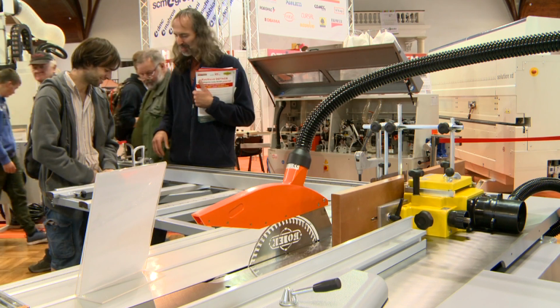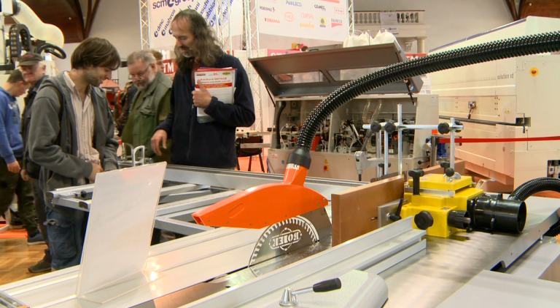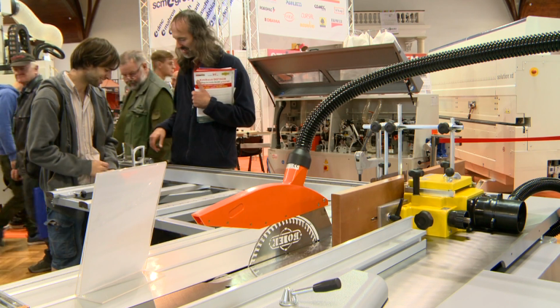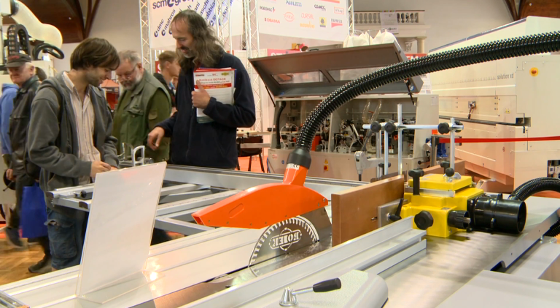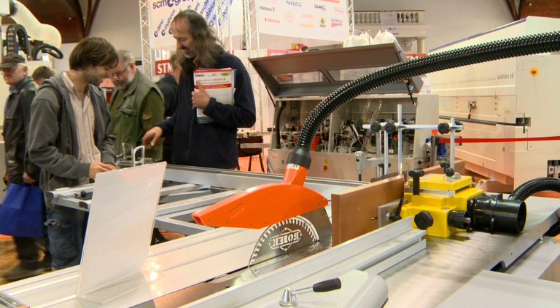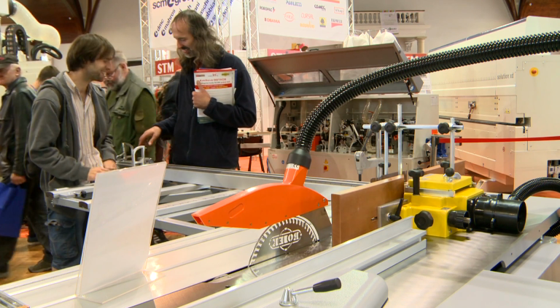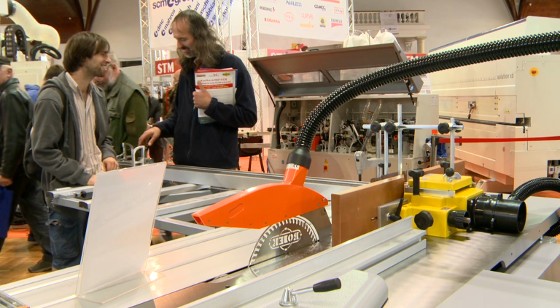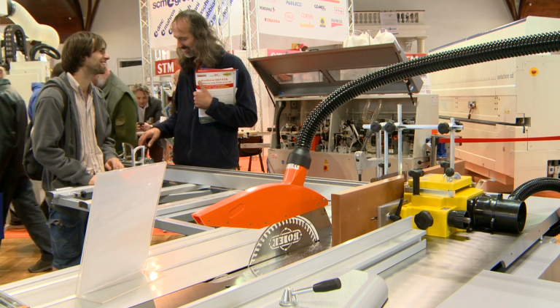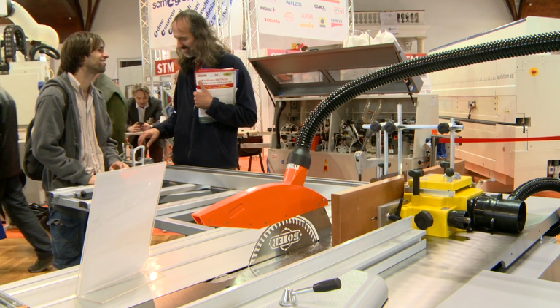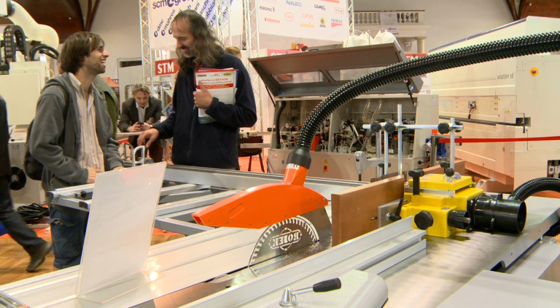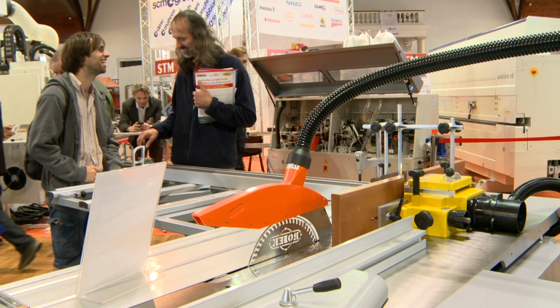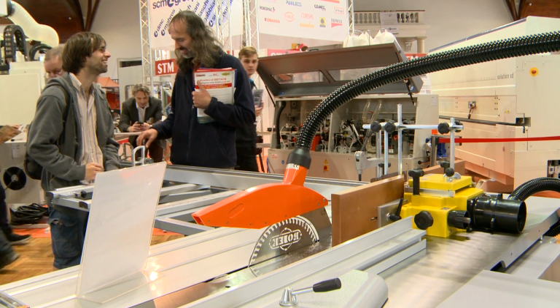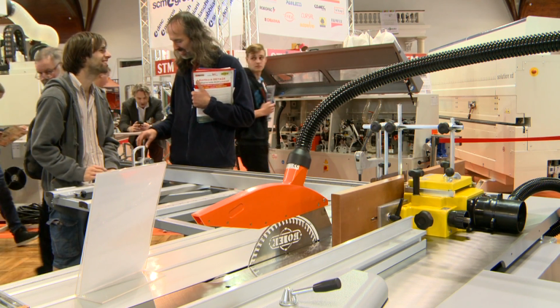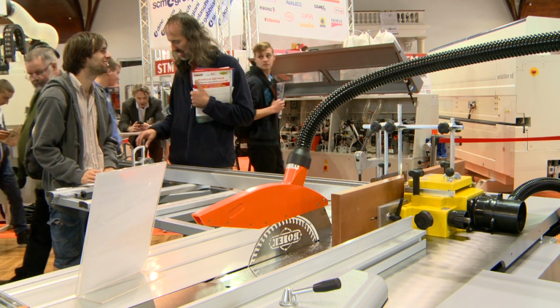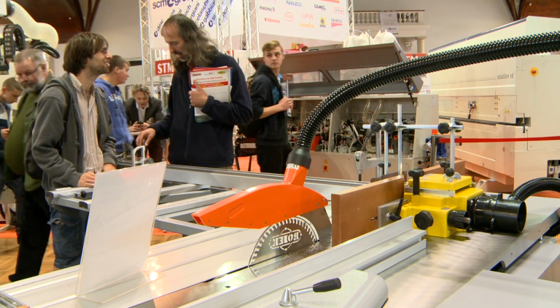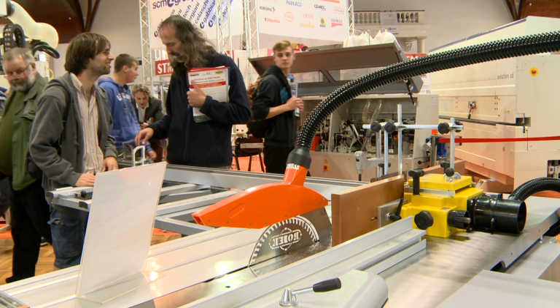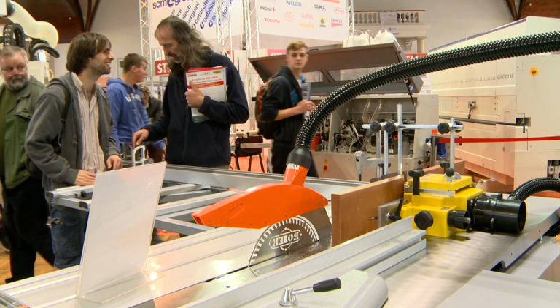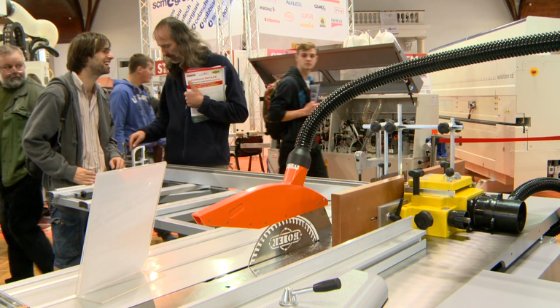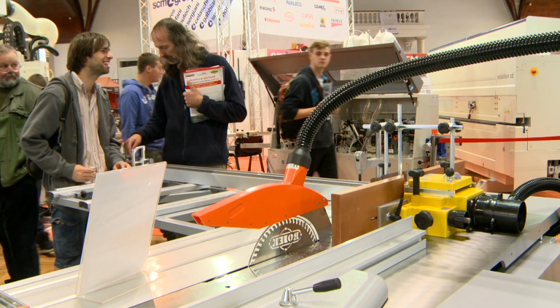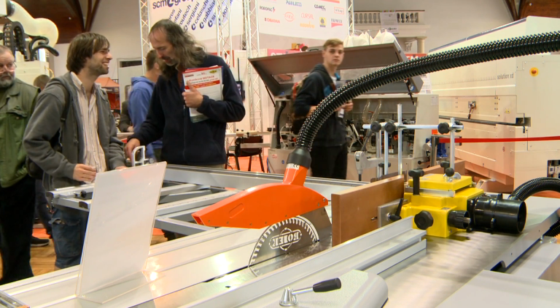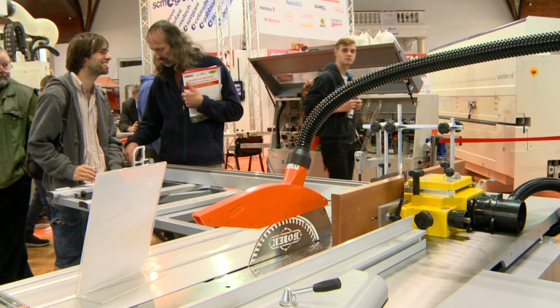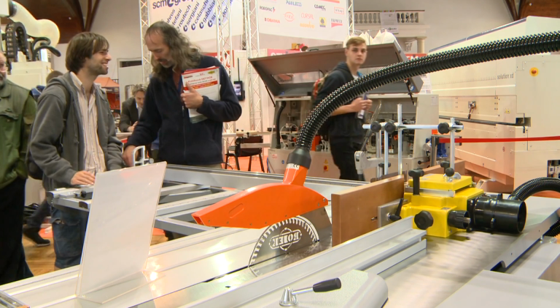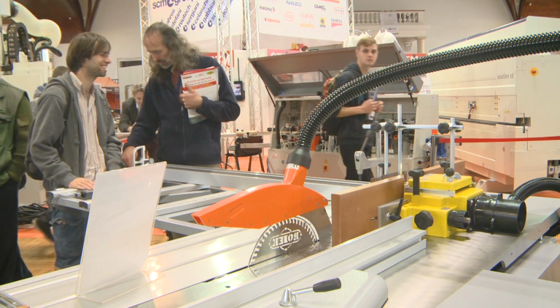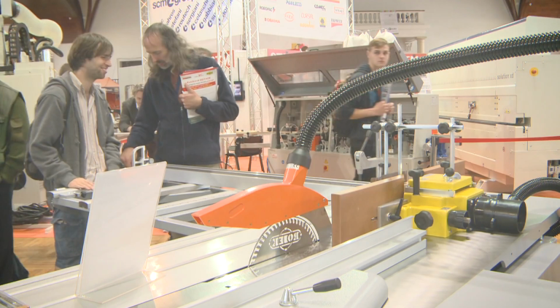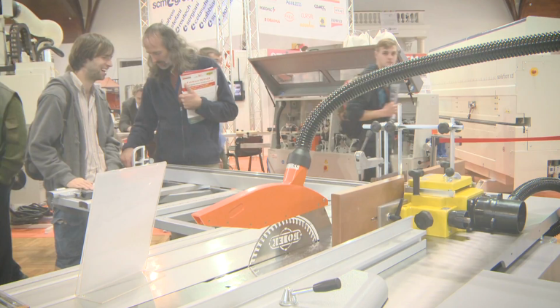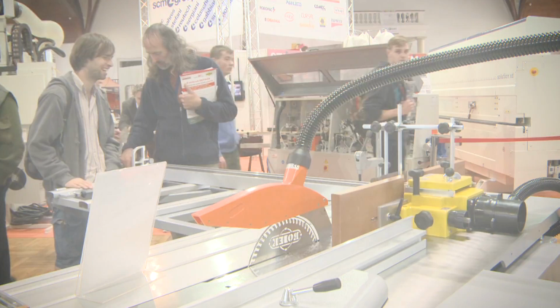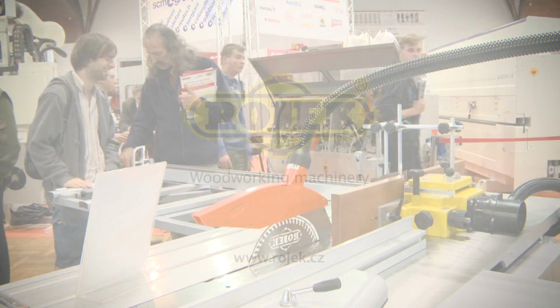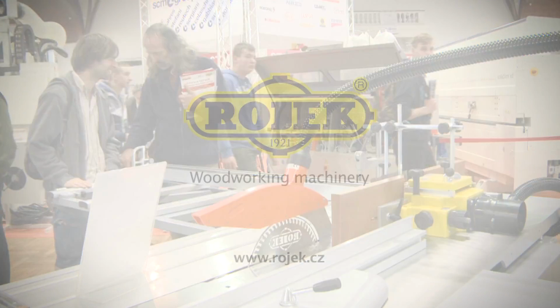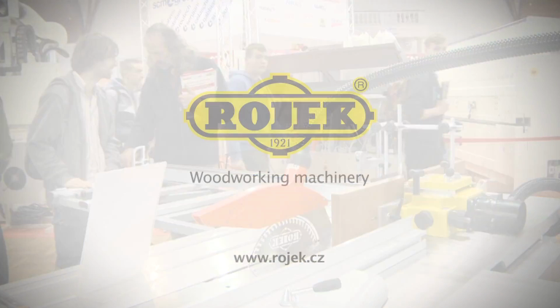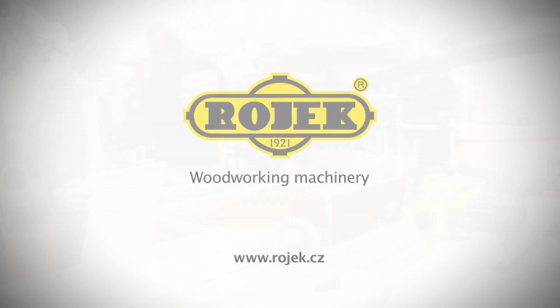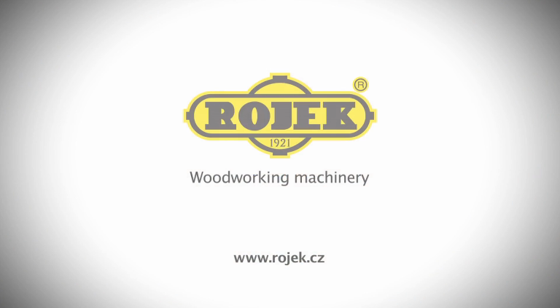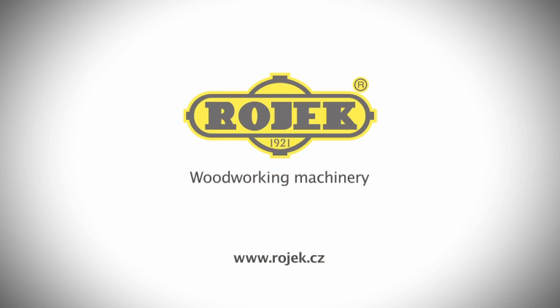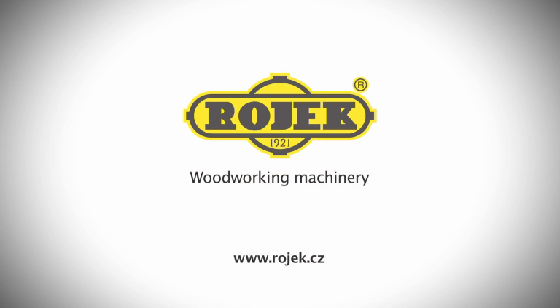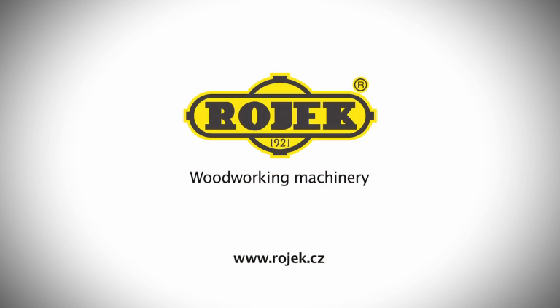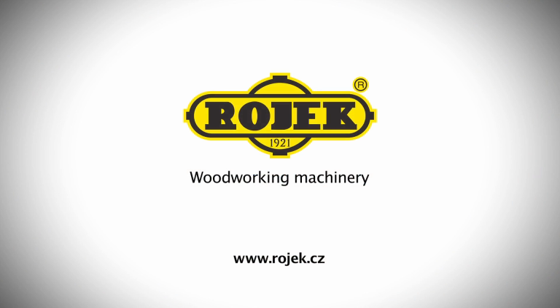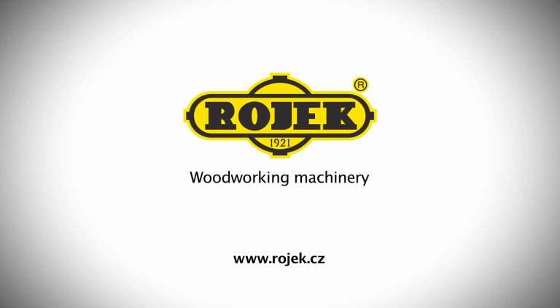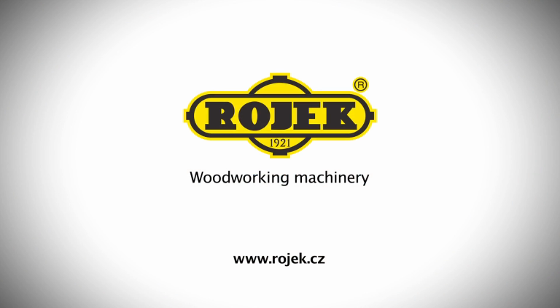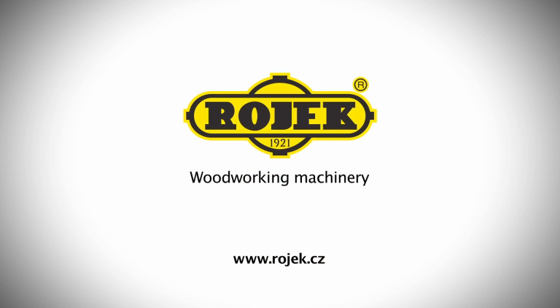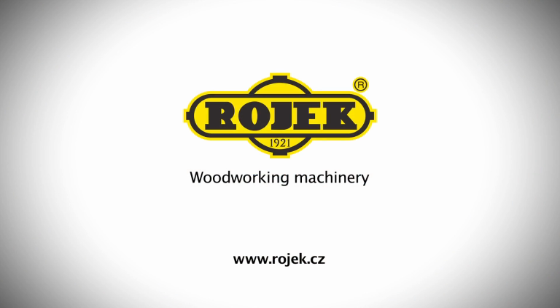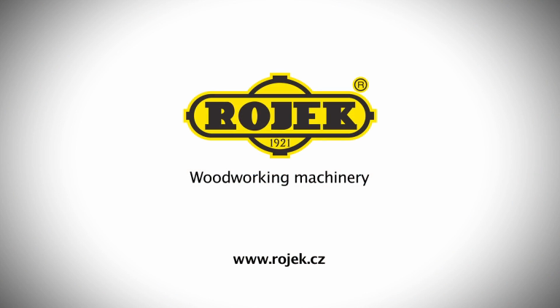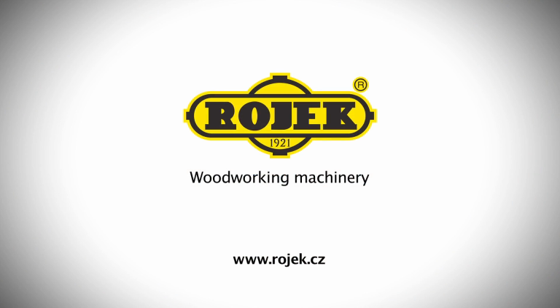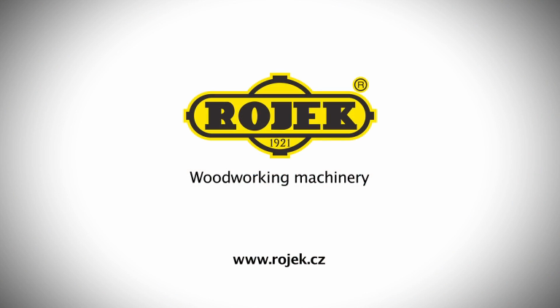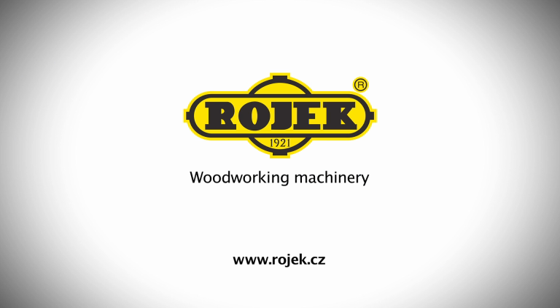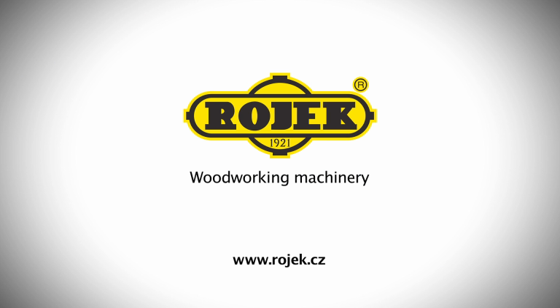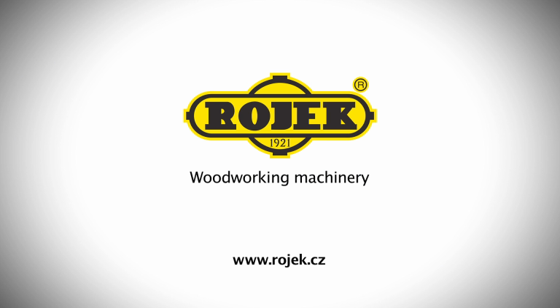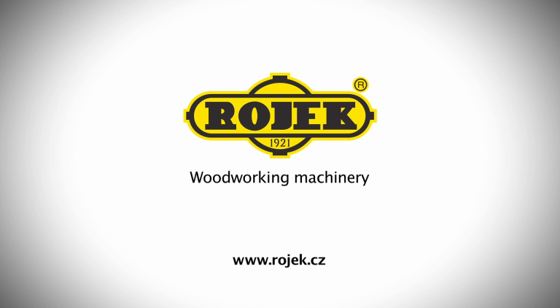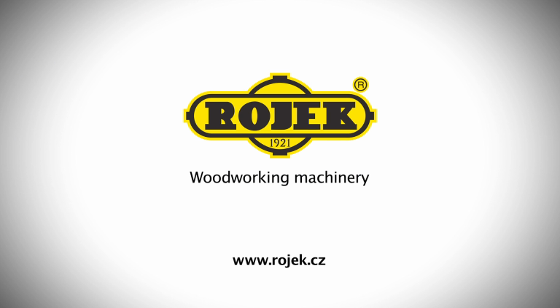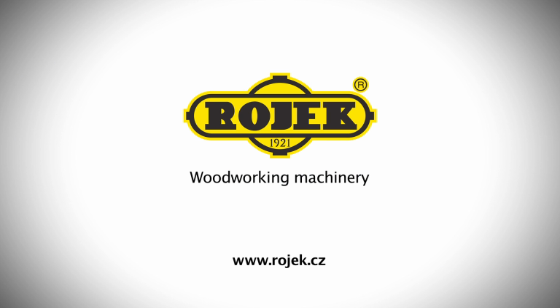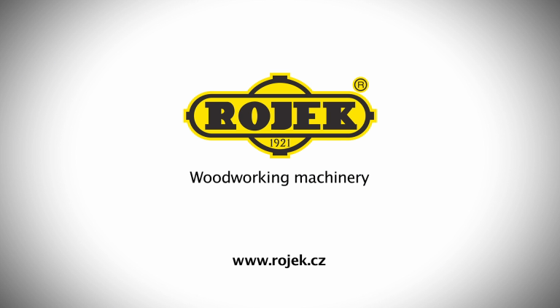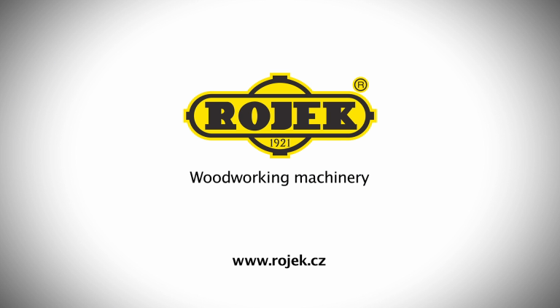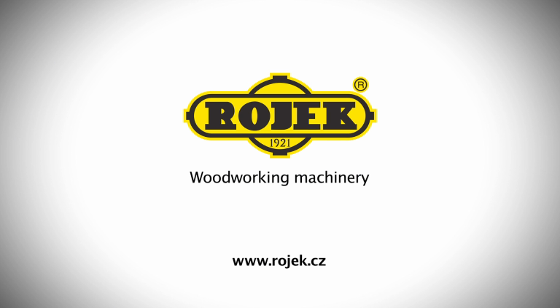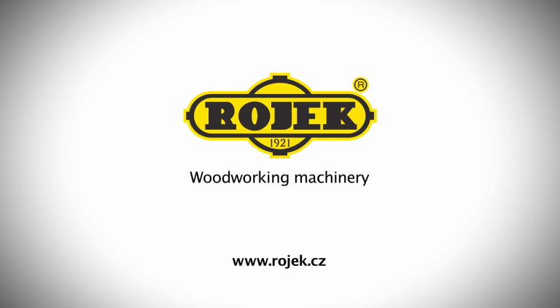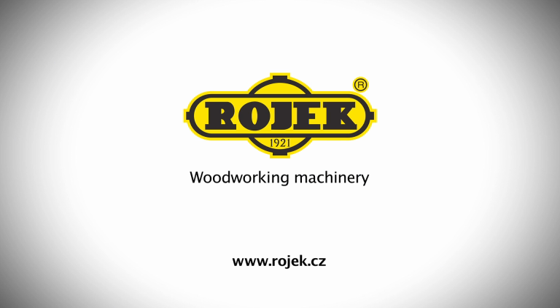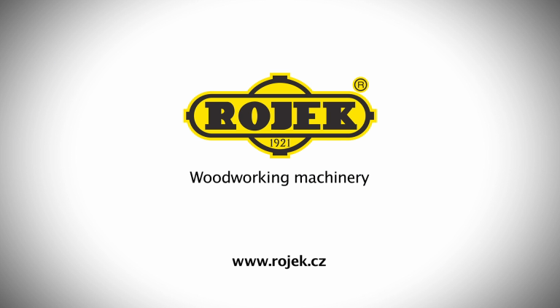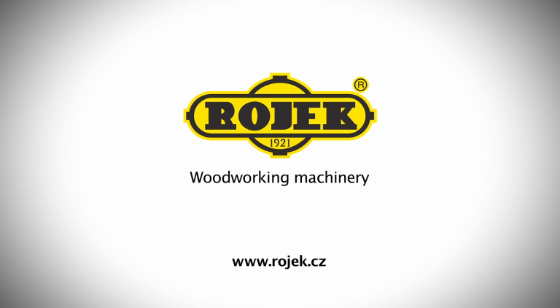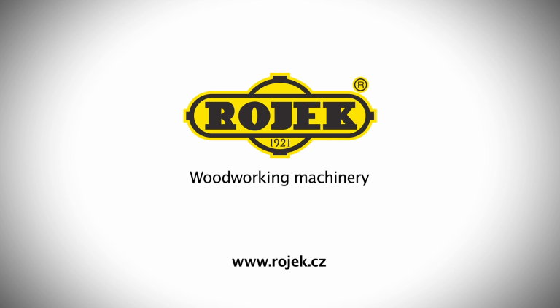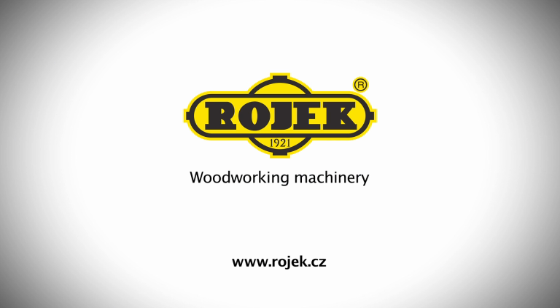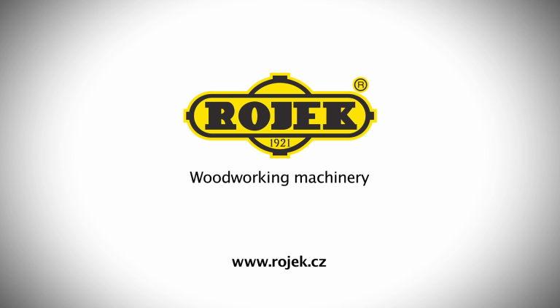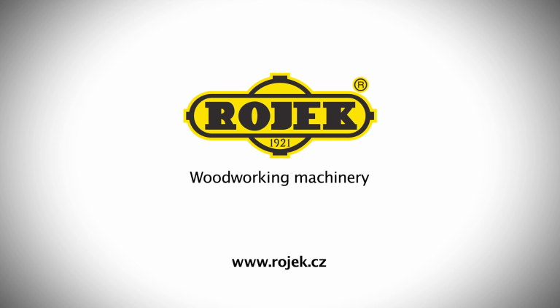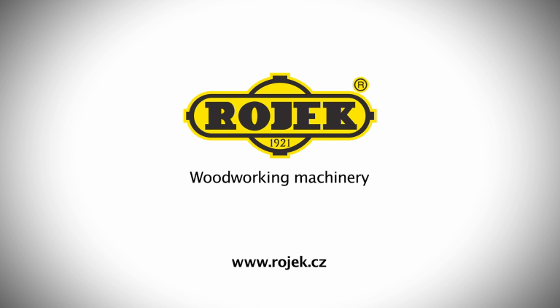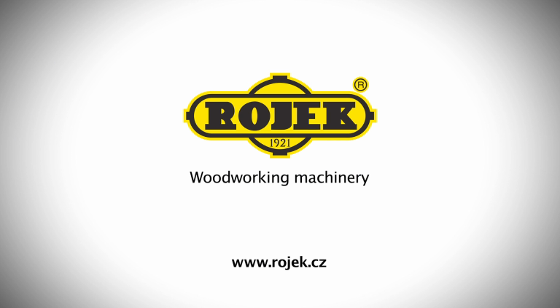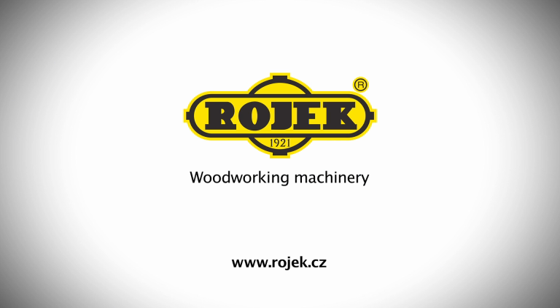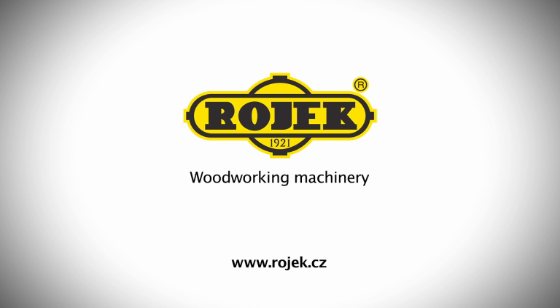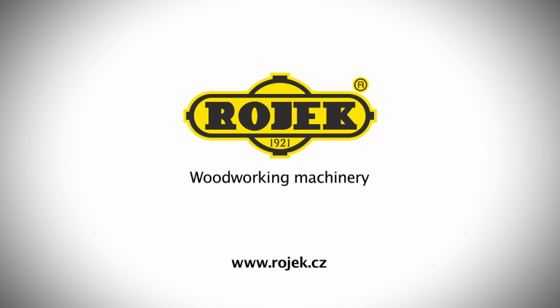Contact us at Rojek. We'll be pleased to provide you with more information.